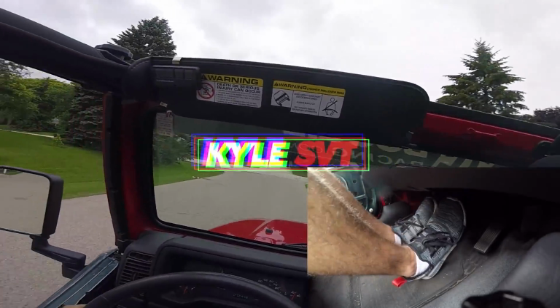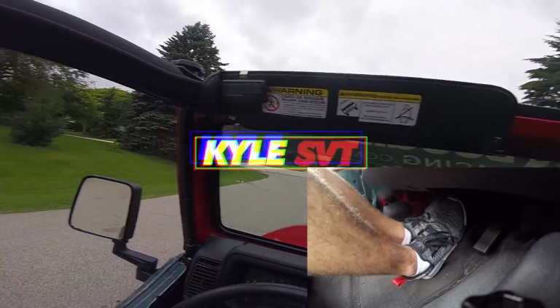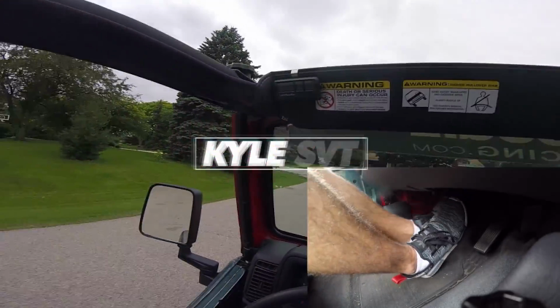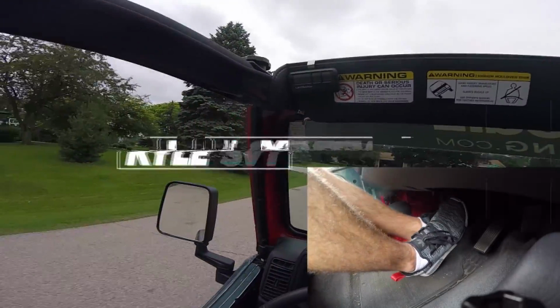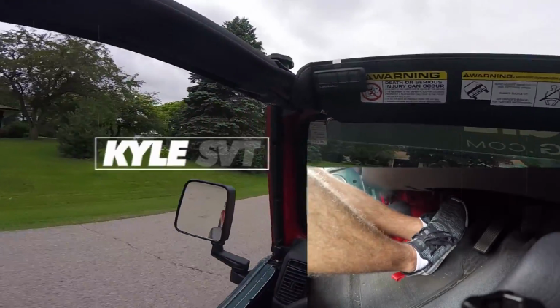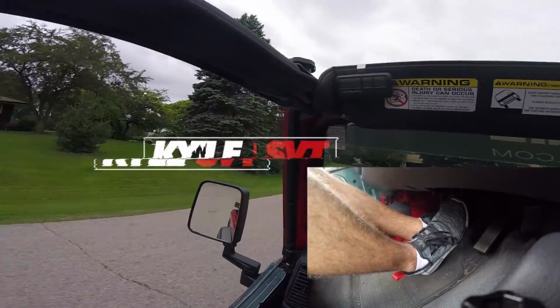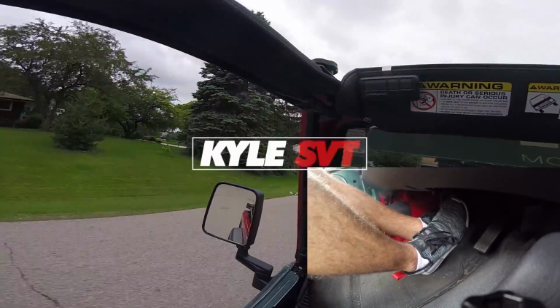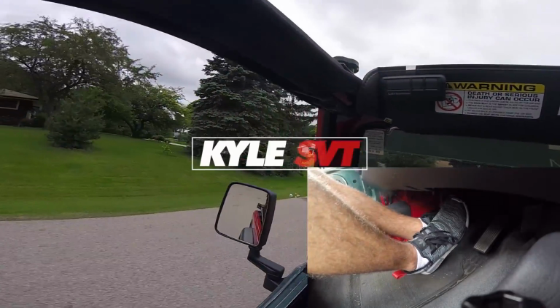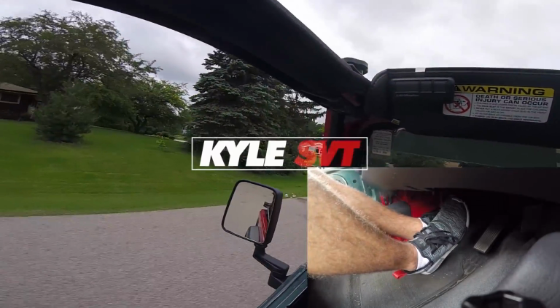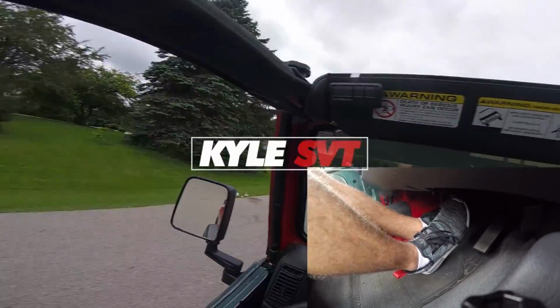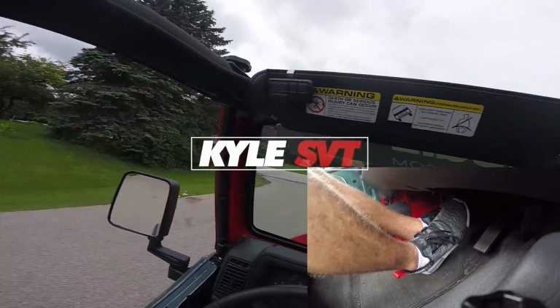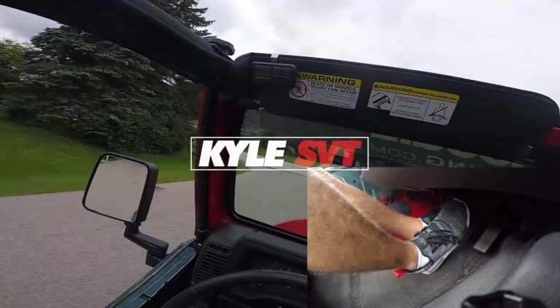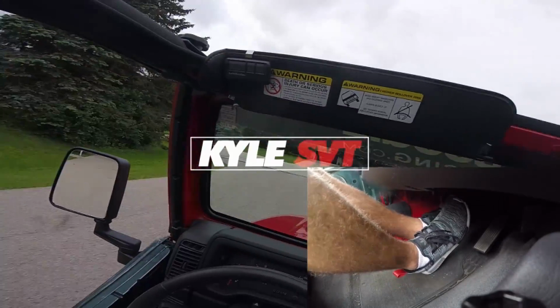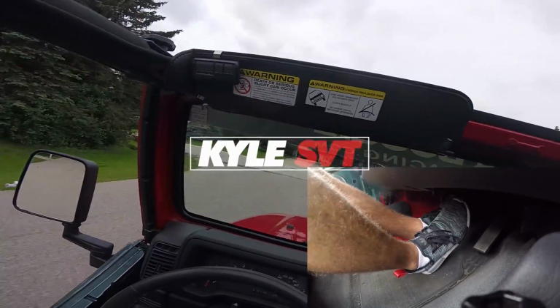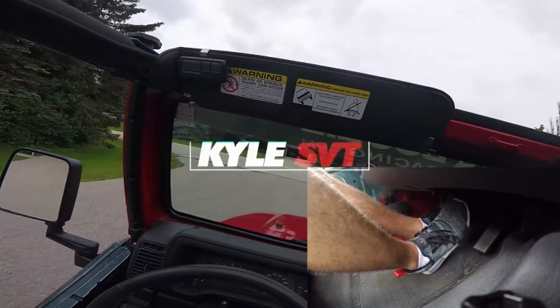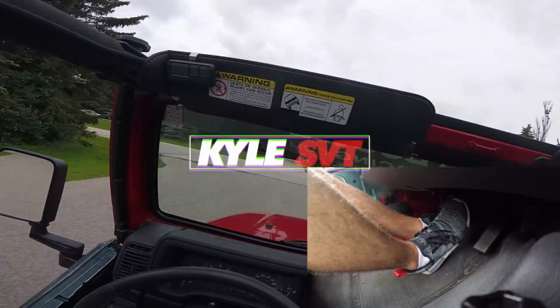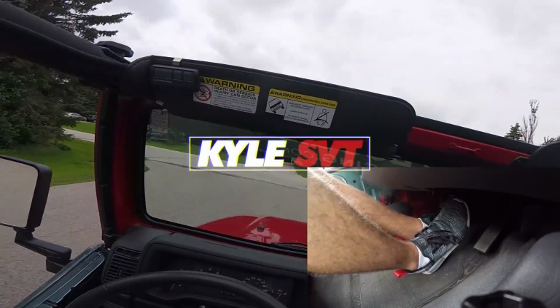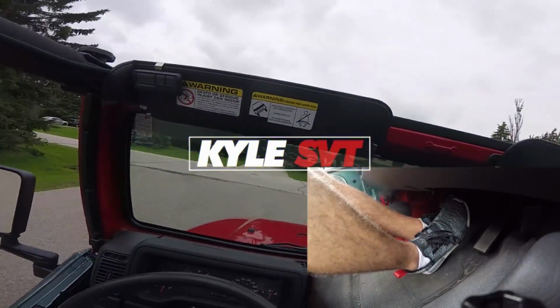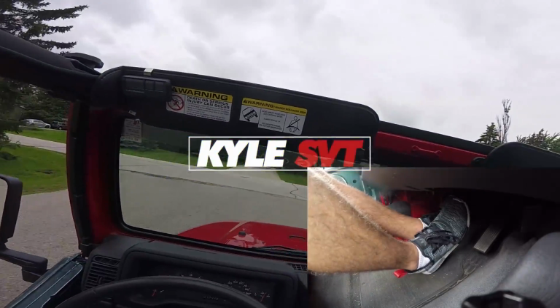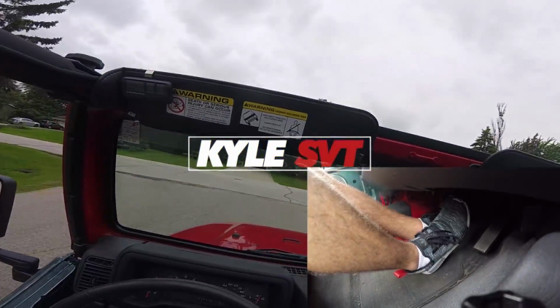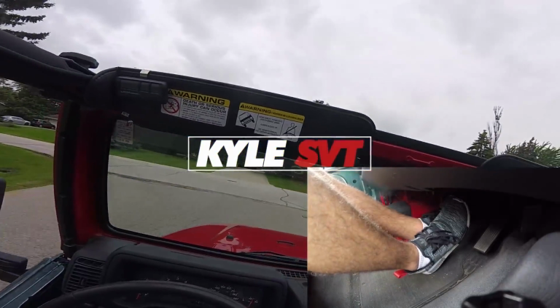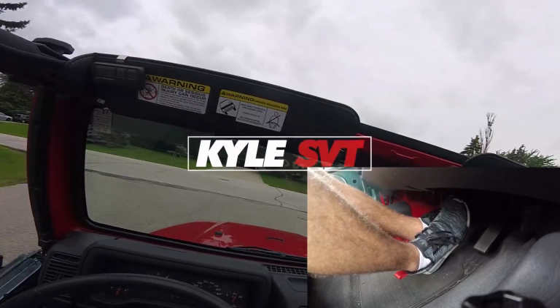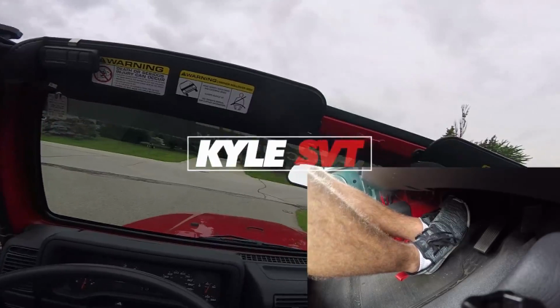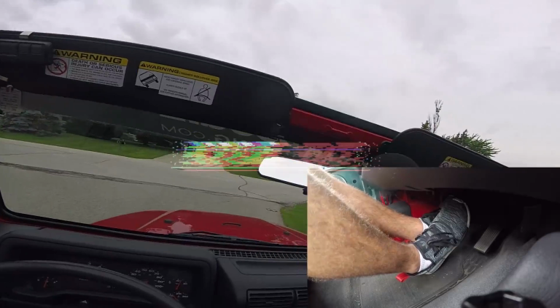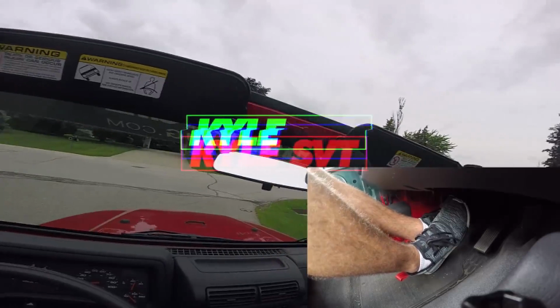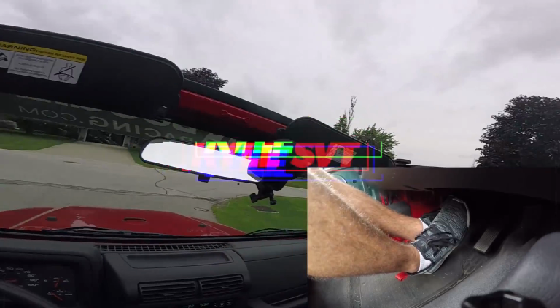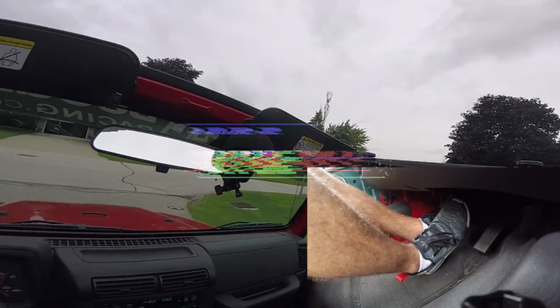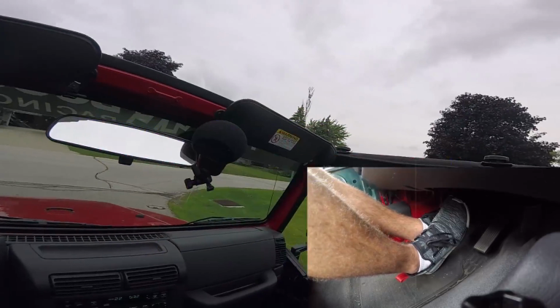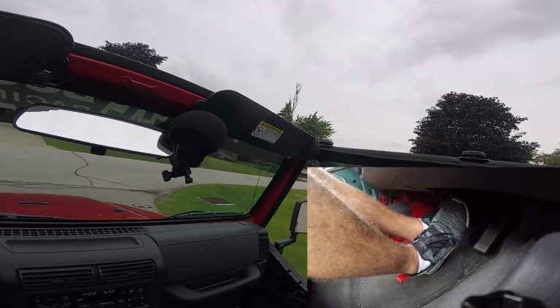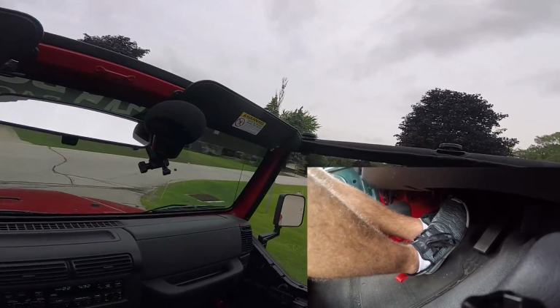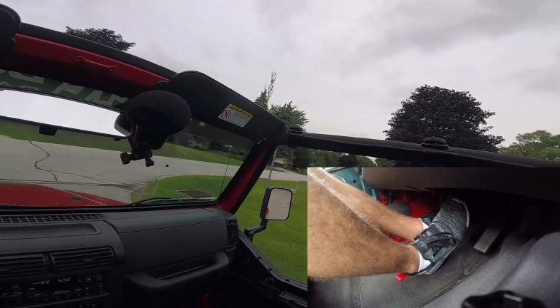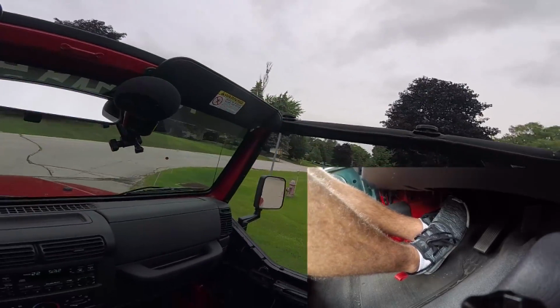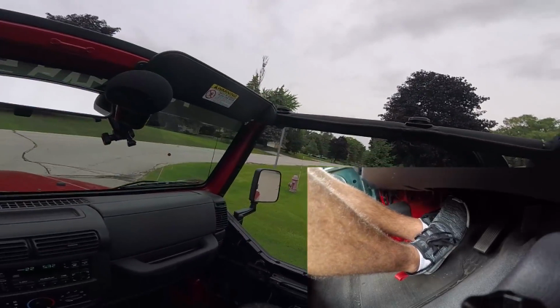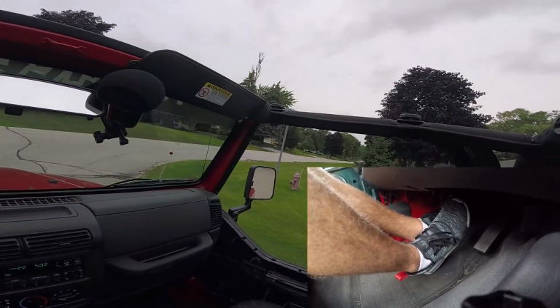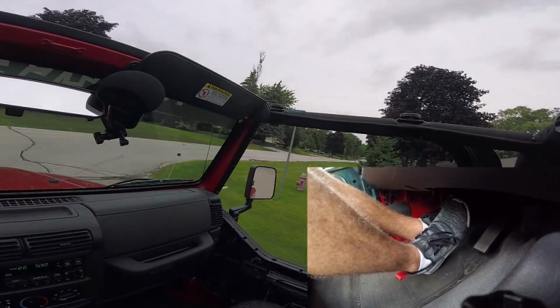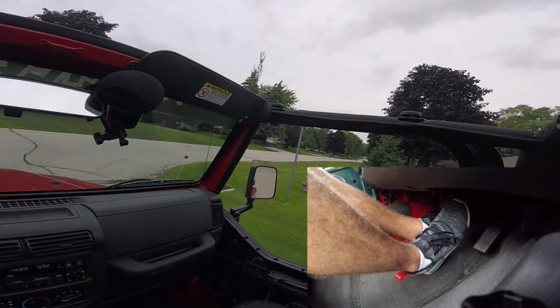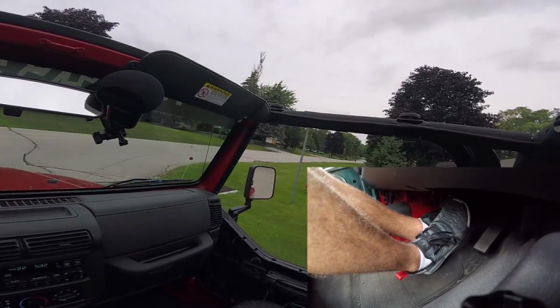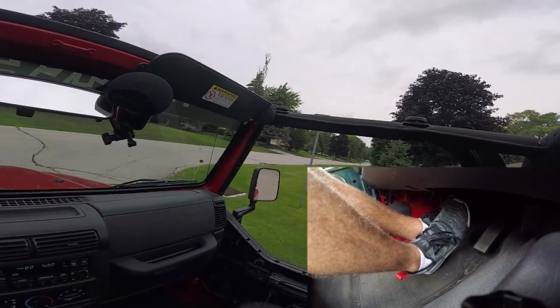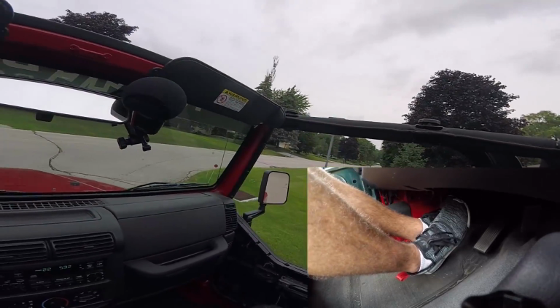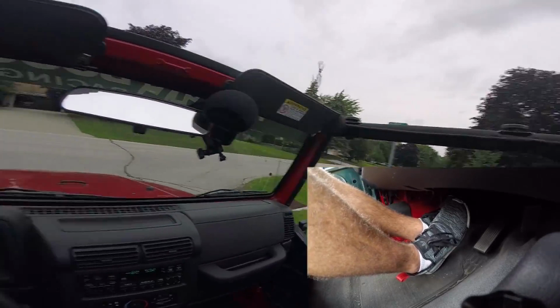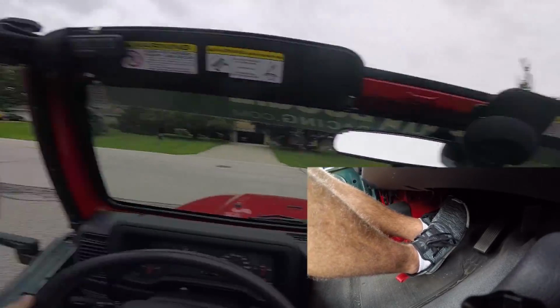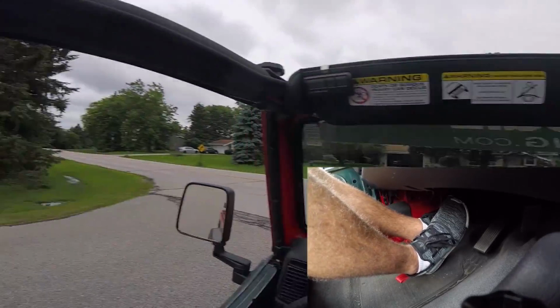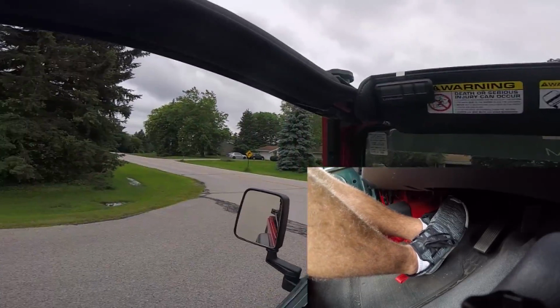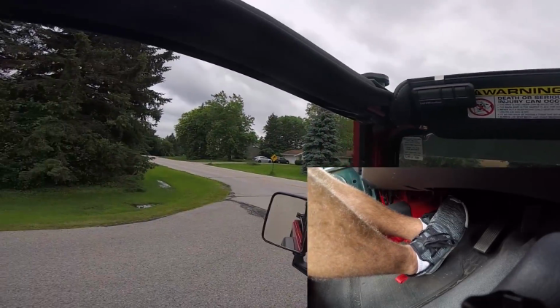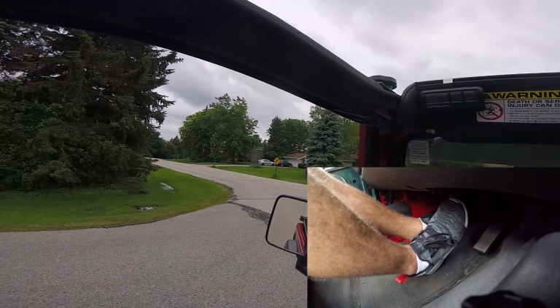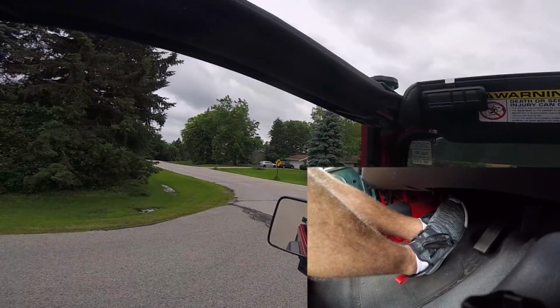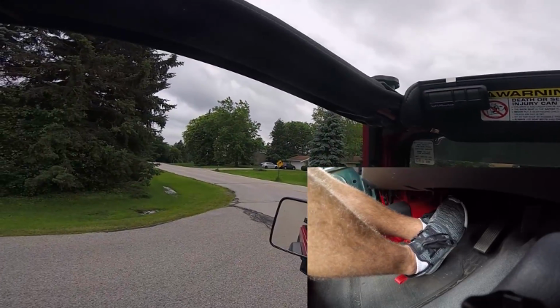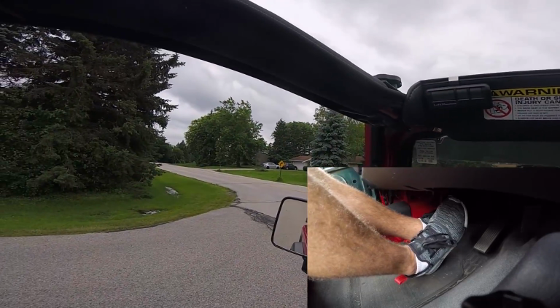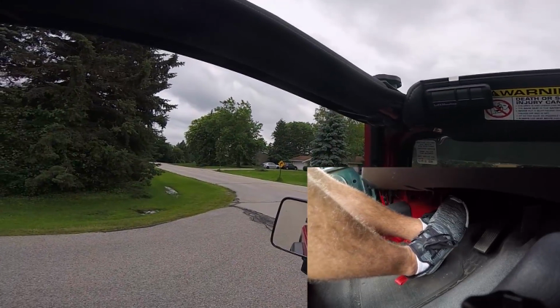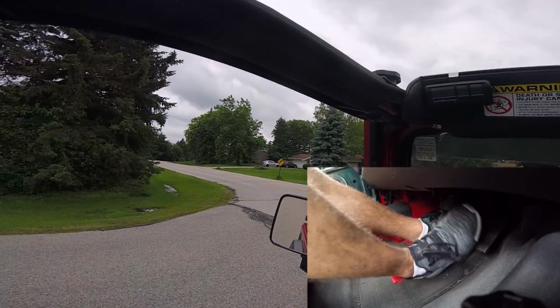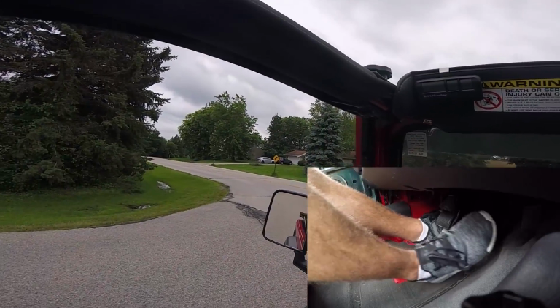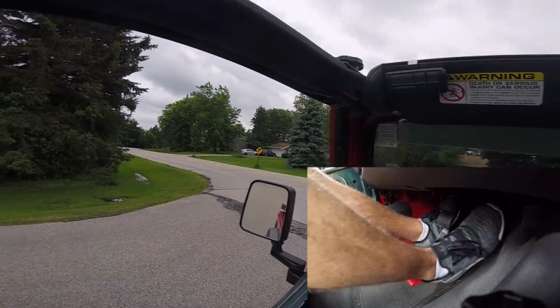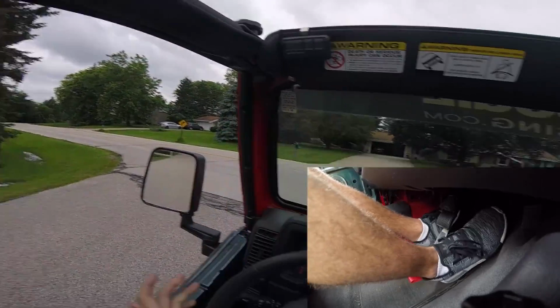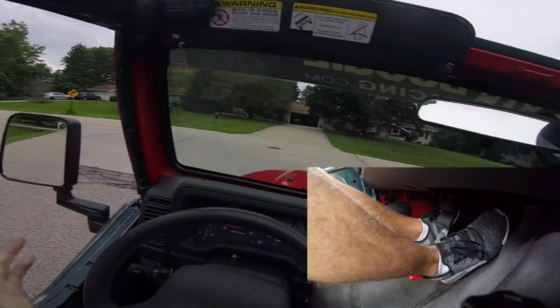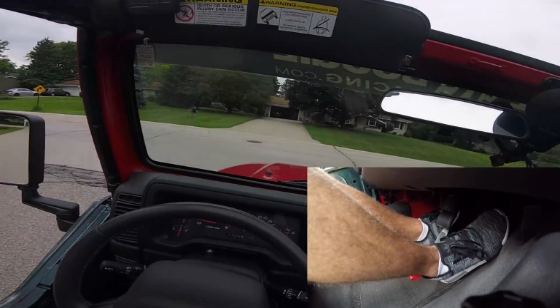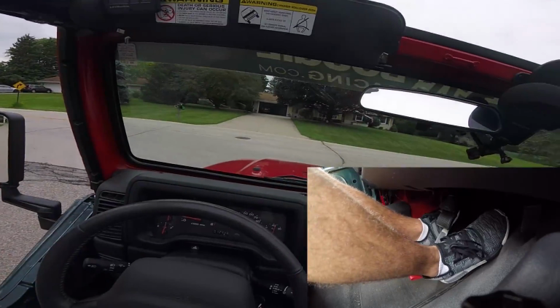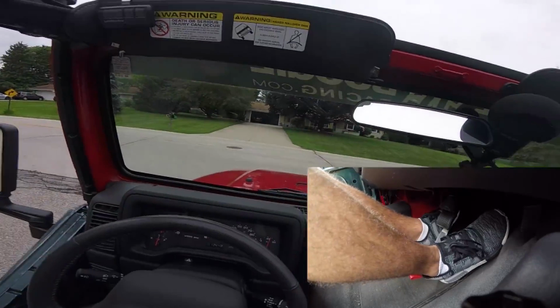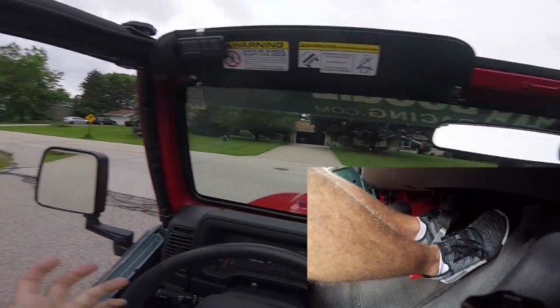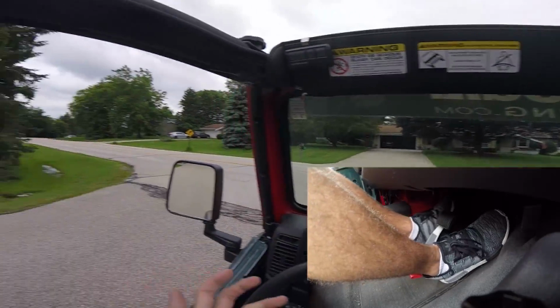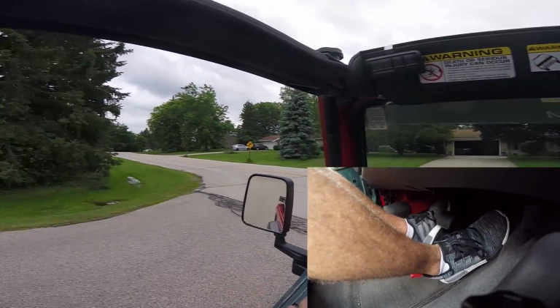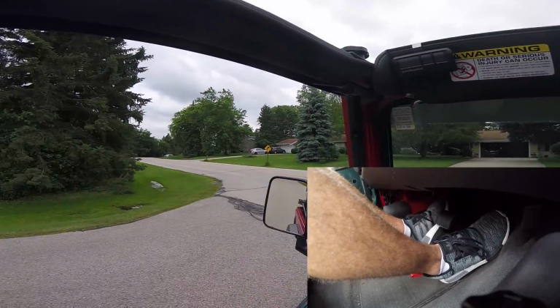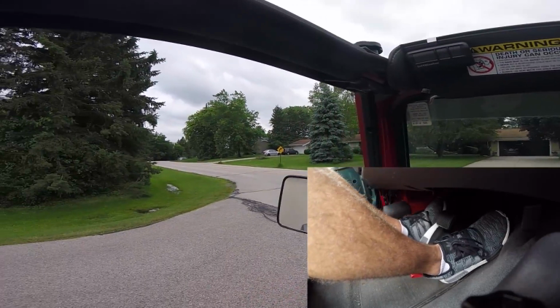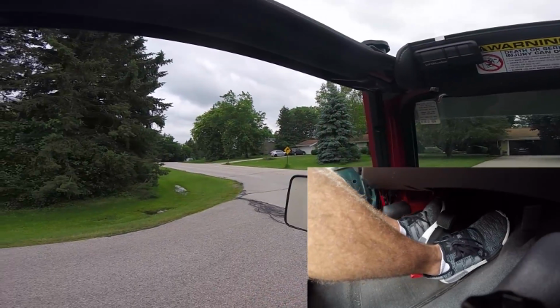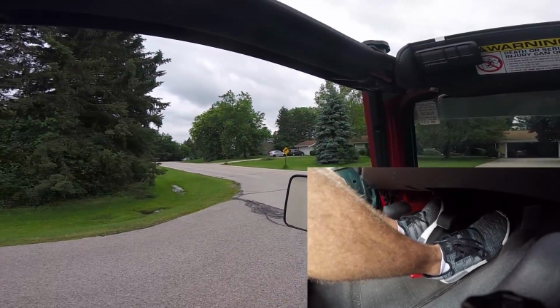Alright guys, so today, hopefully, I'm going to be teaching you guys how to drive a manual transmission car.